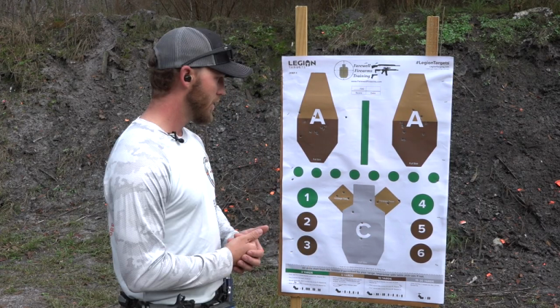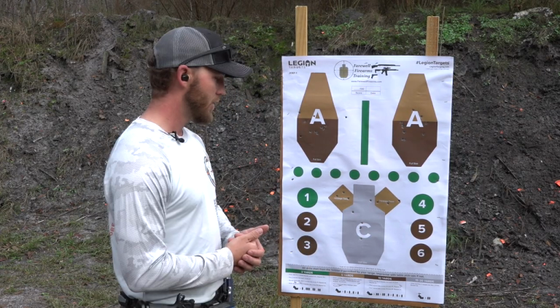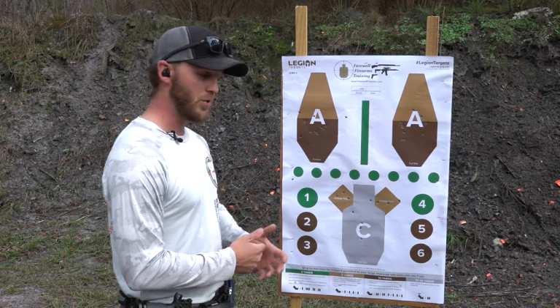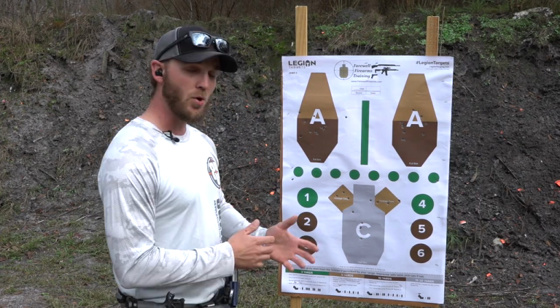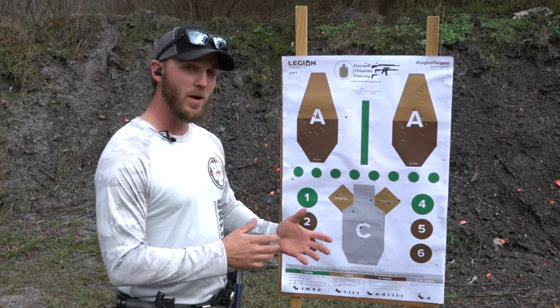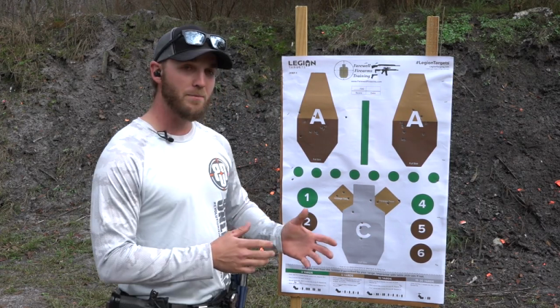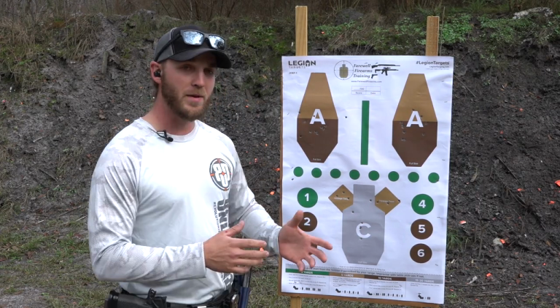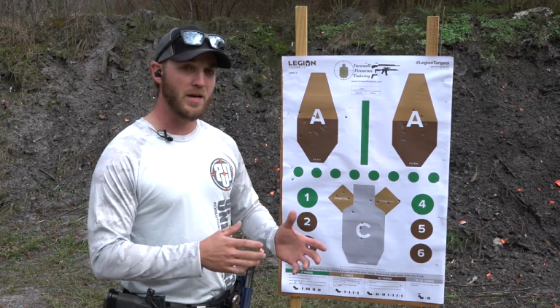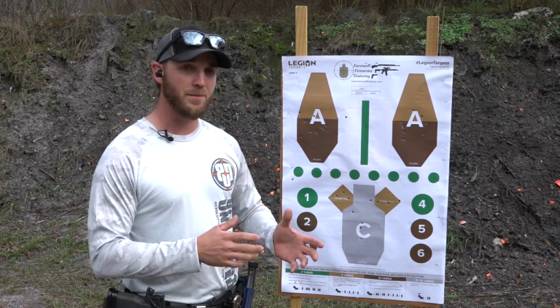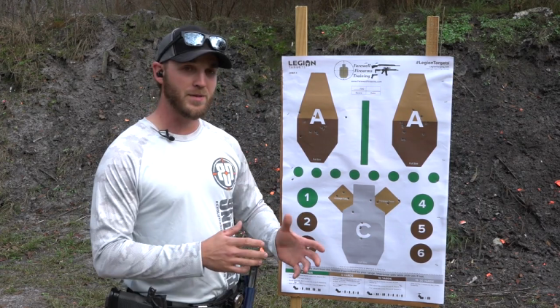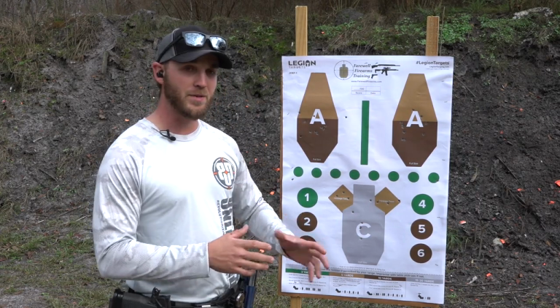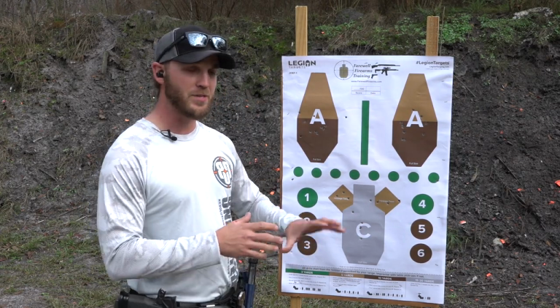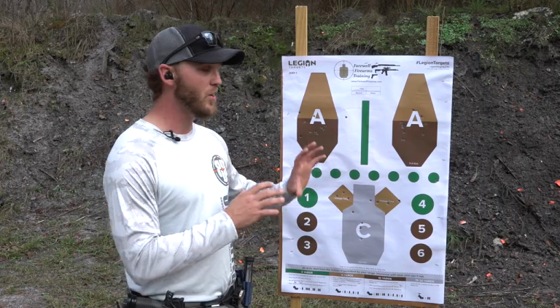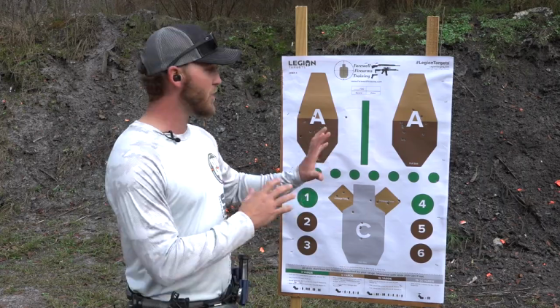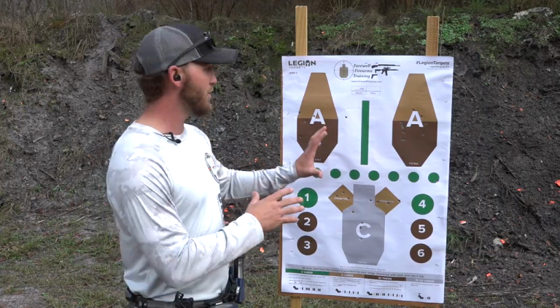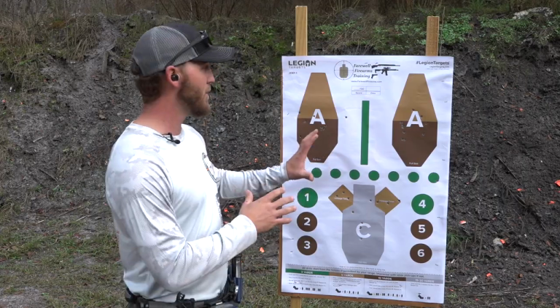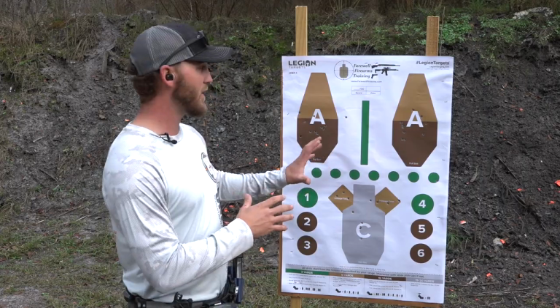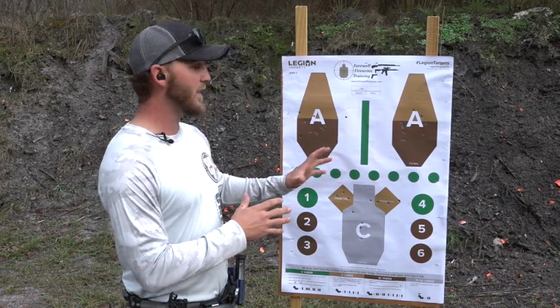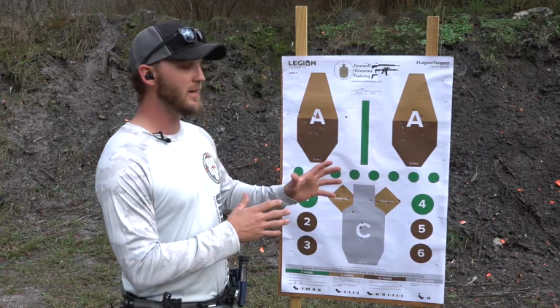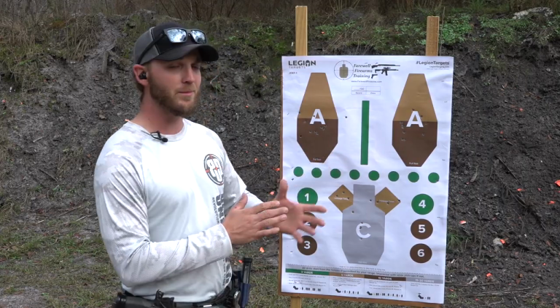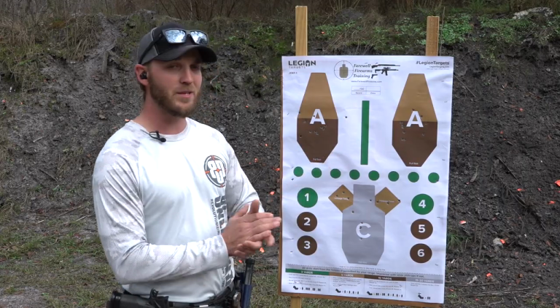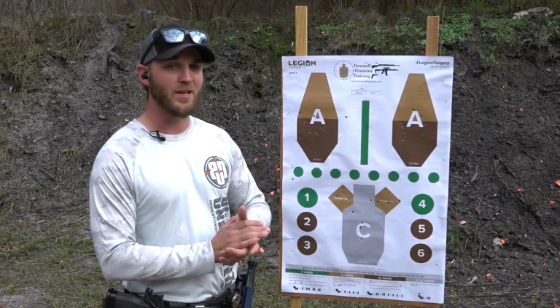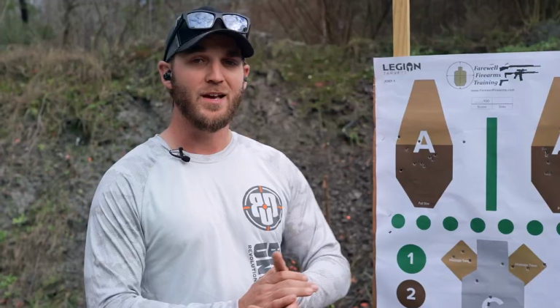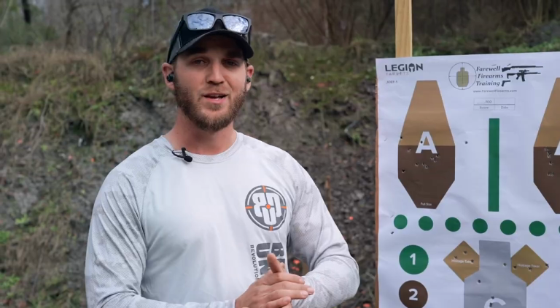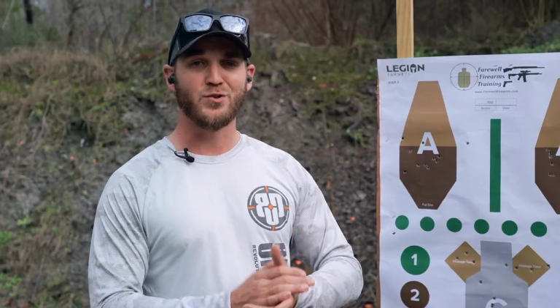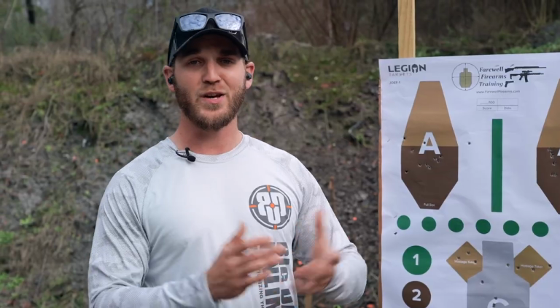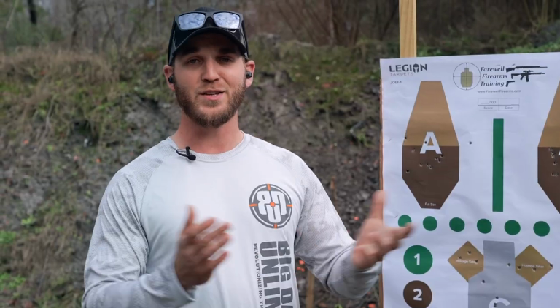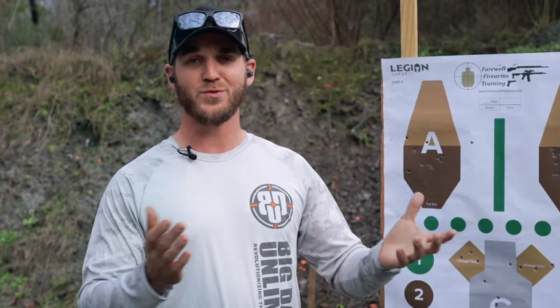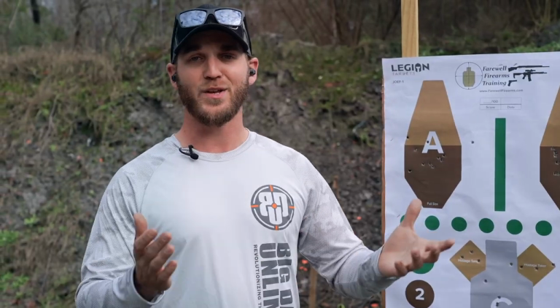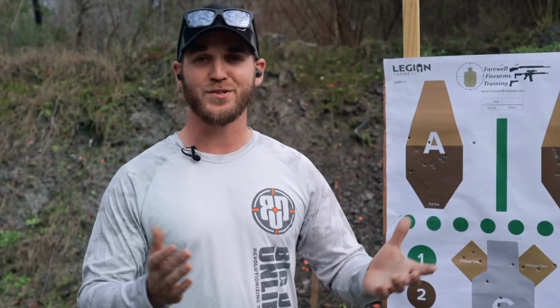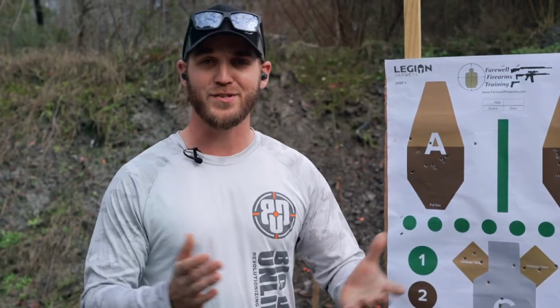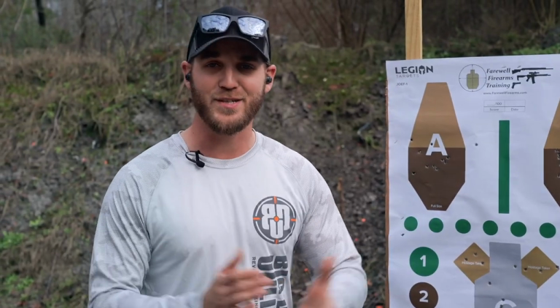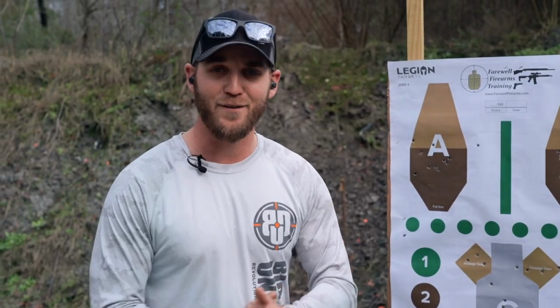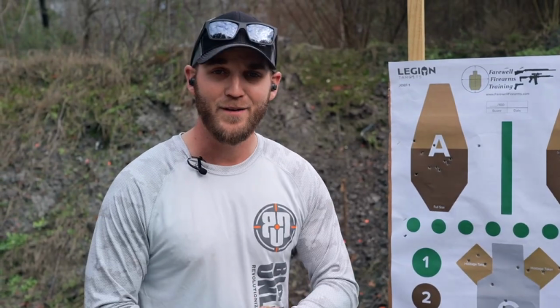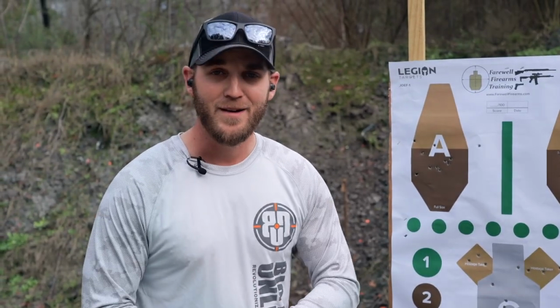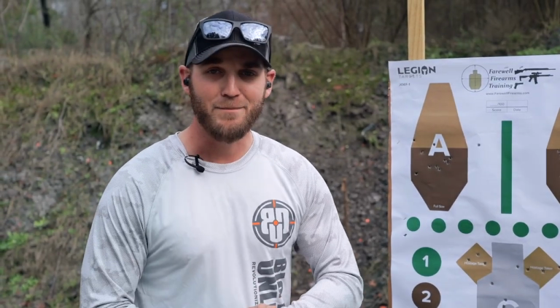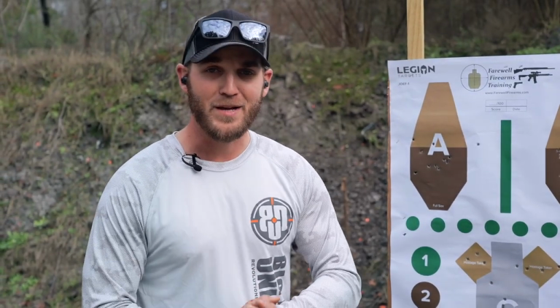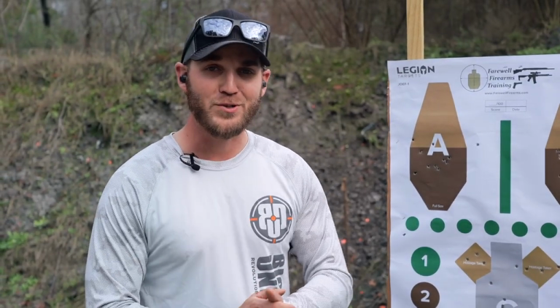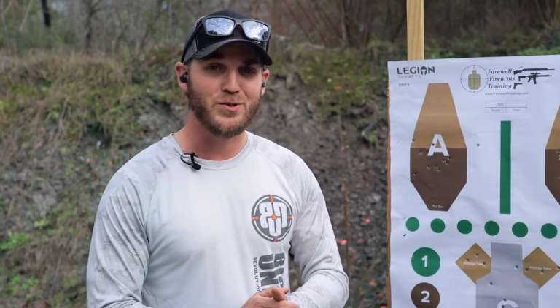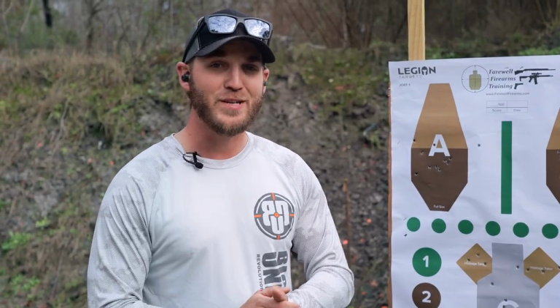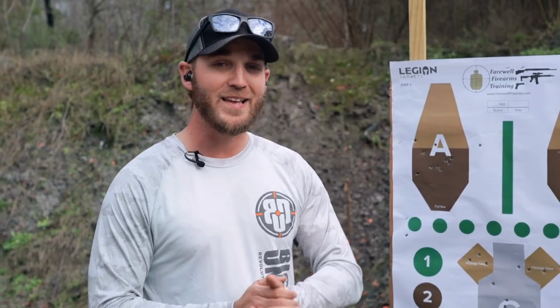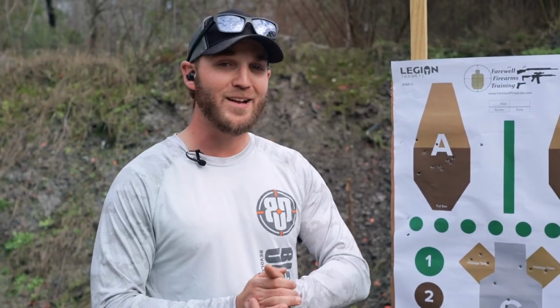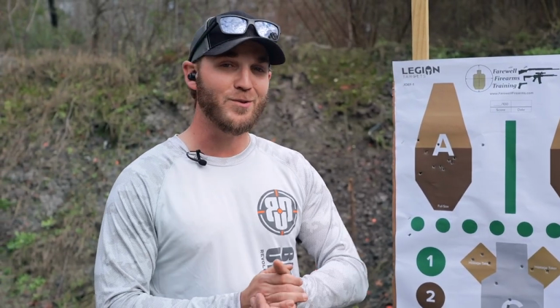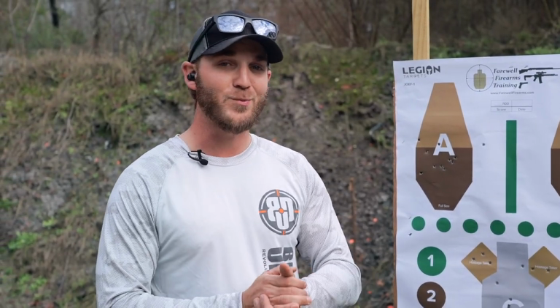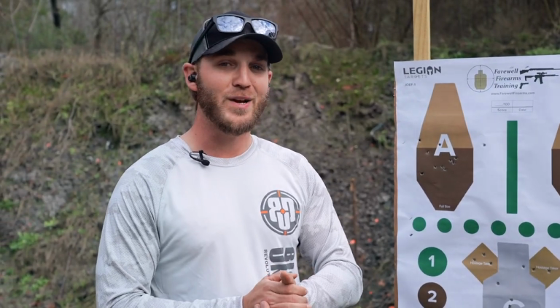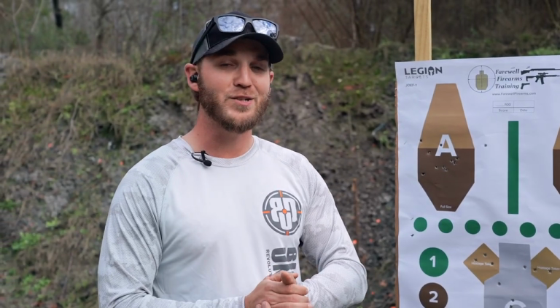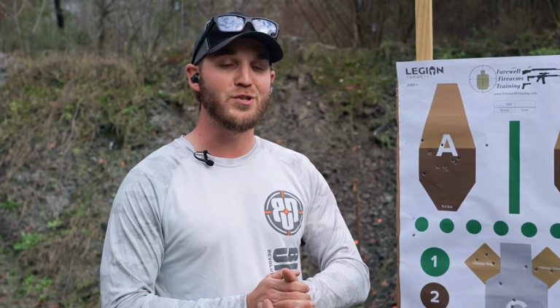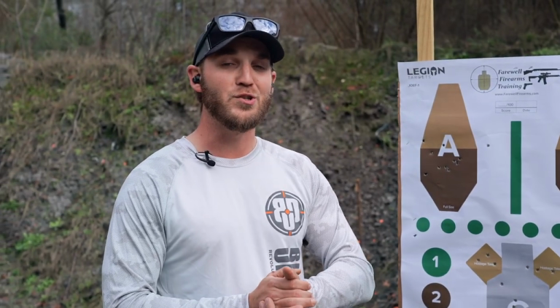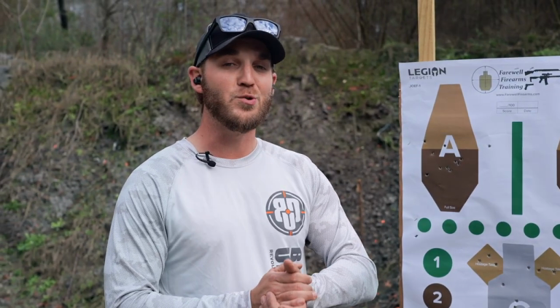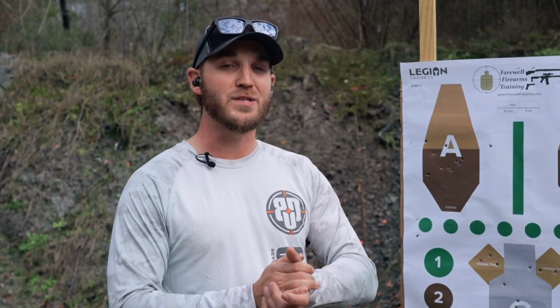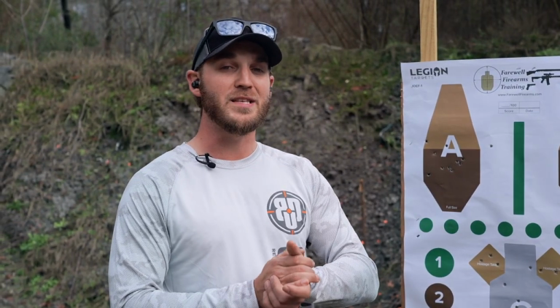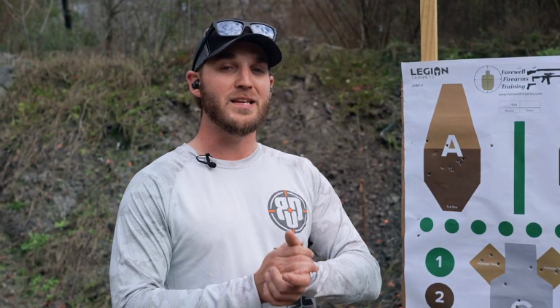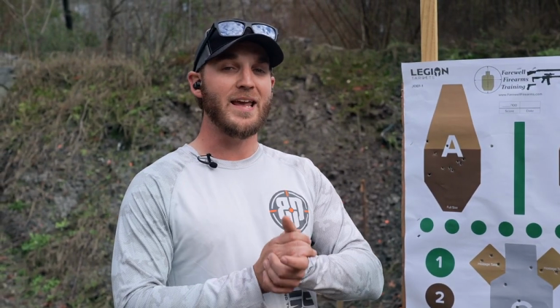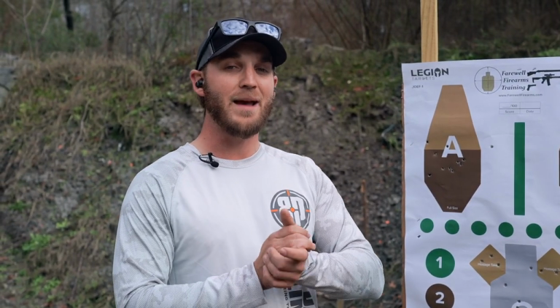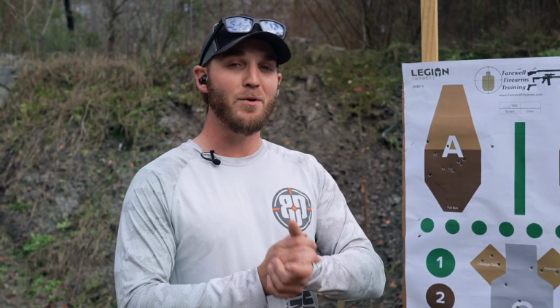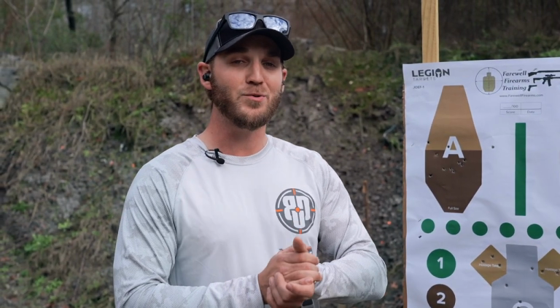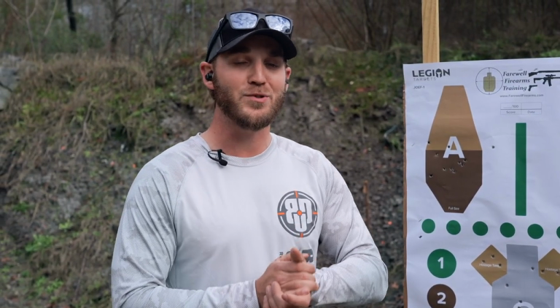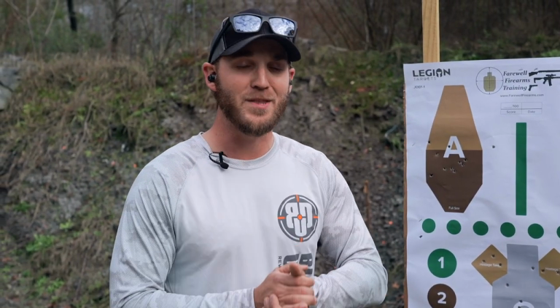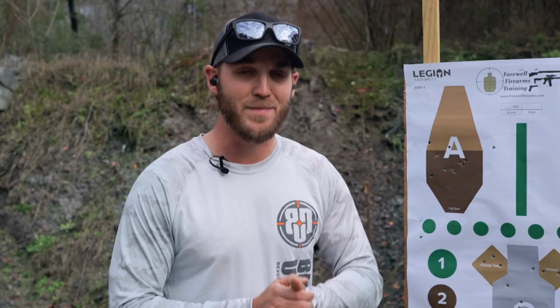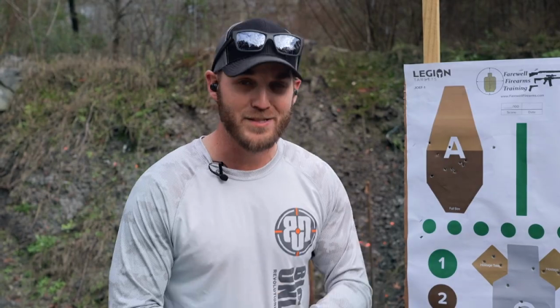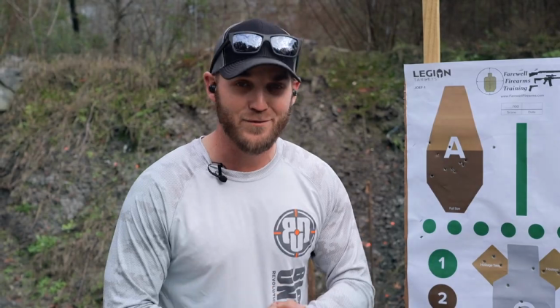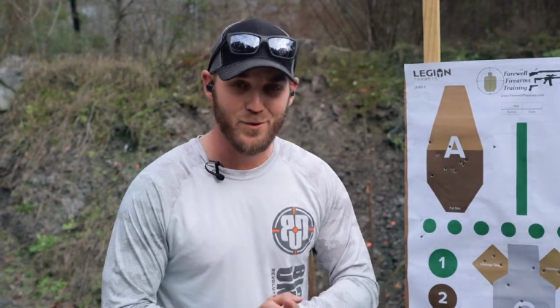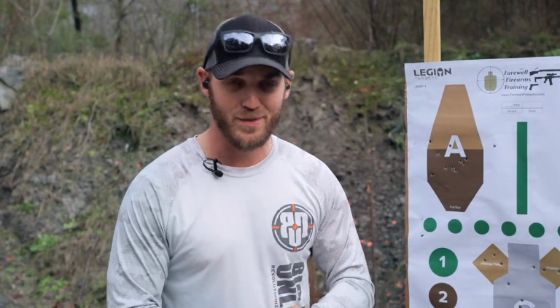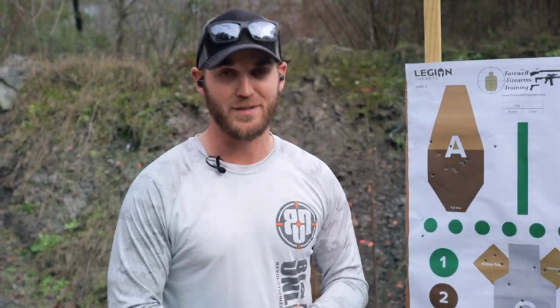Go ahead and pick up some of these targets from Big Daddy Unlimited. Try the drill out yourself and make sure you get out on the range and use your ammo to the best of your ability.